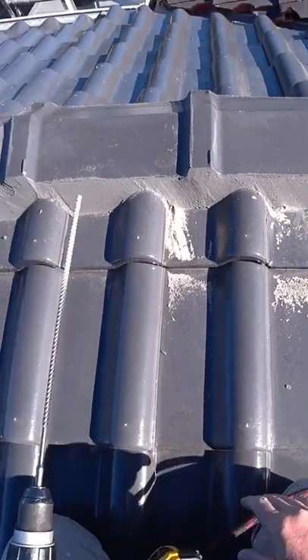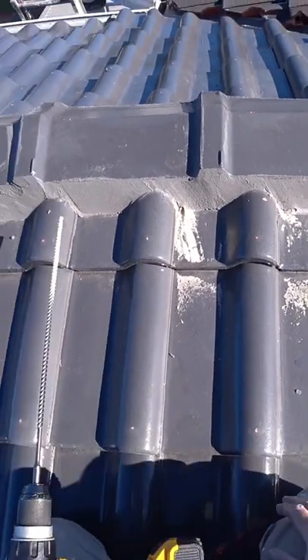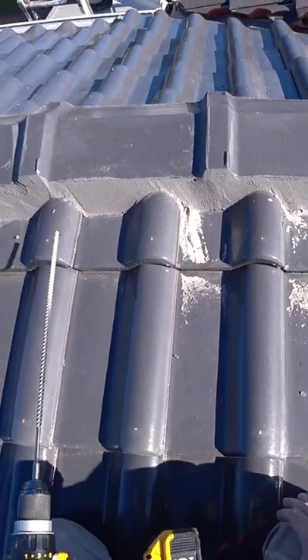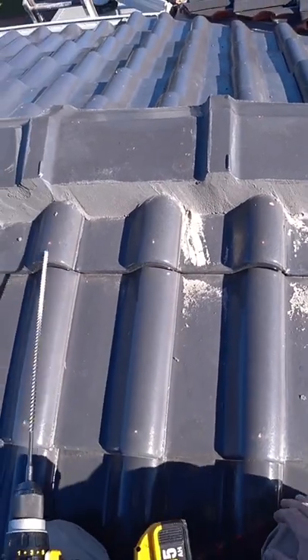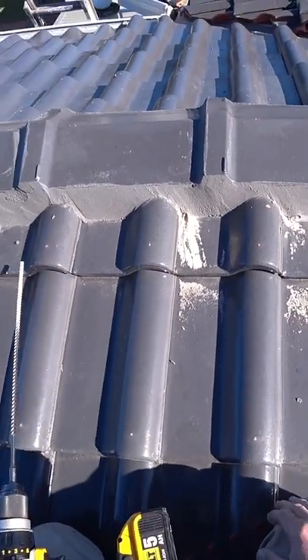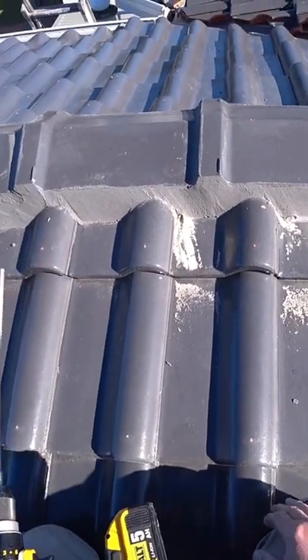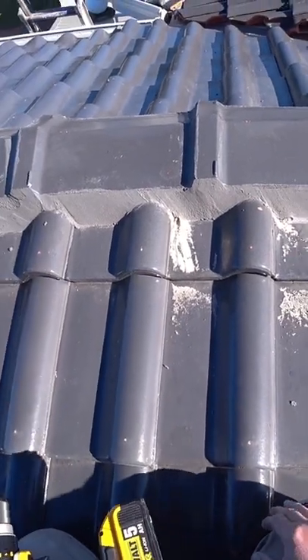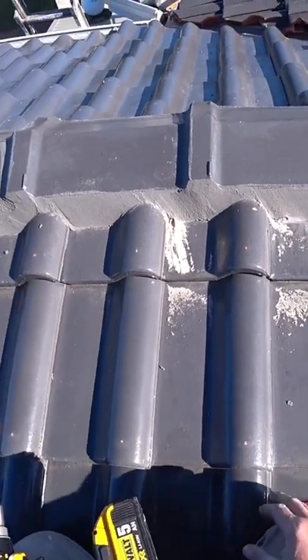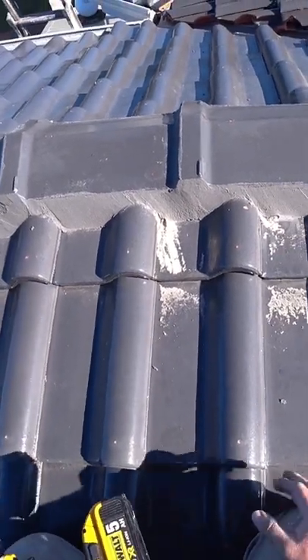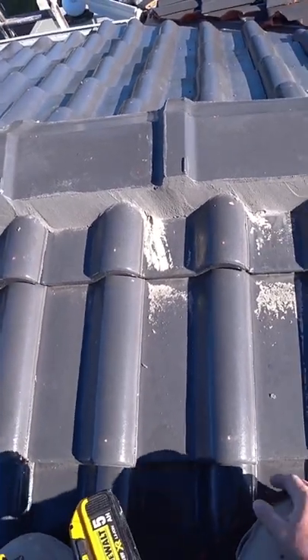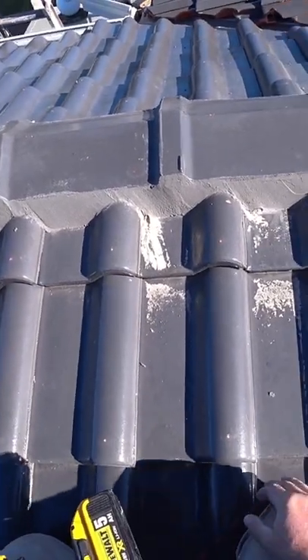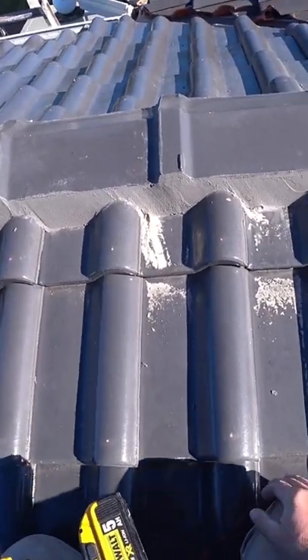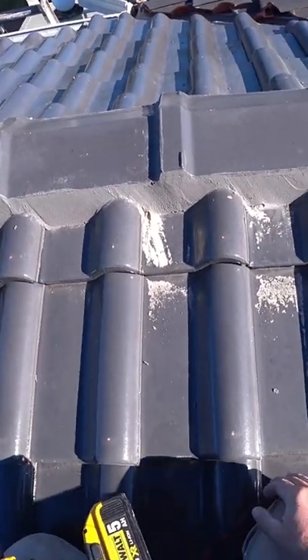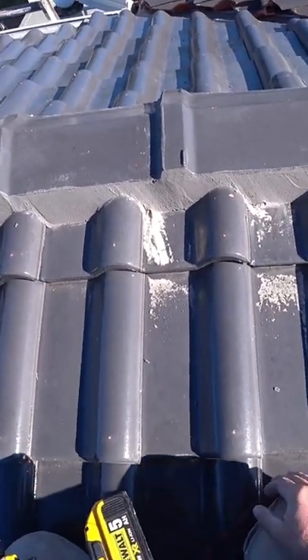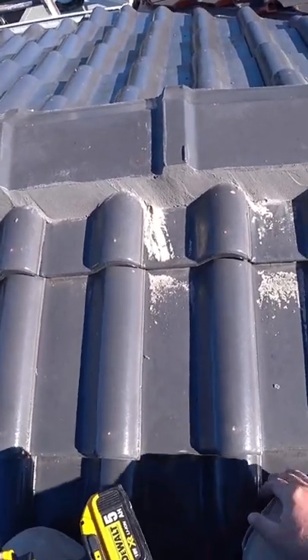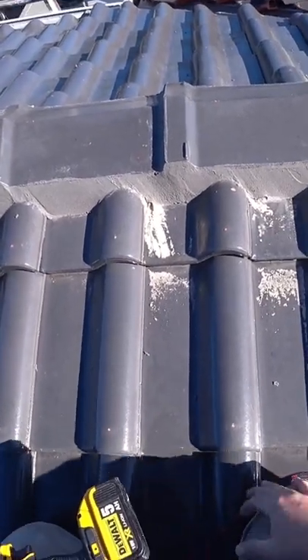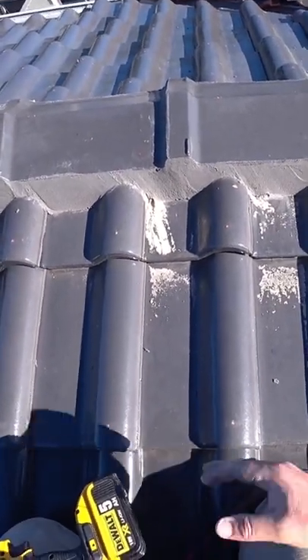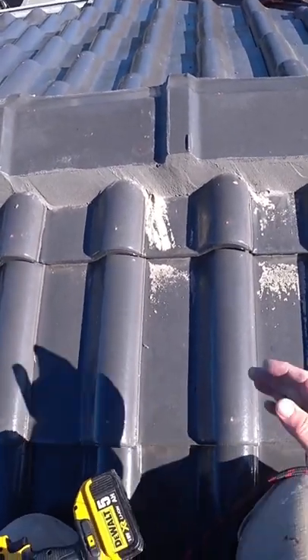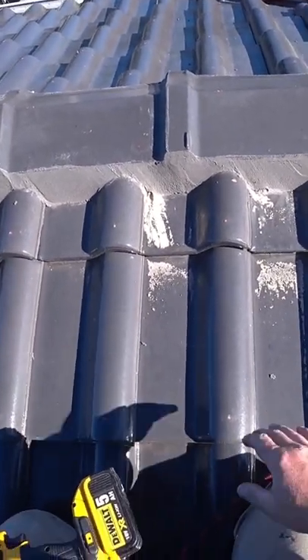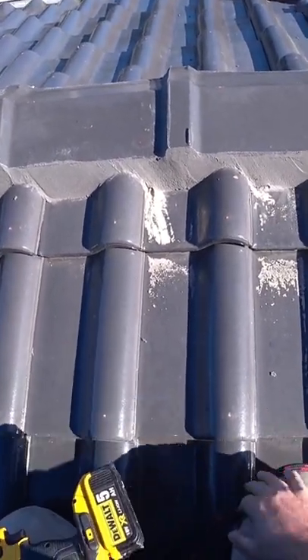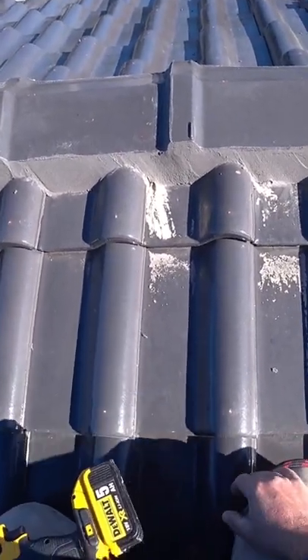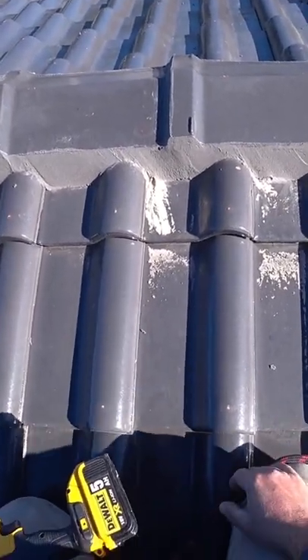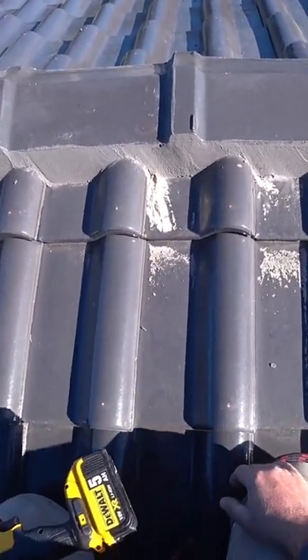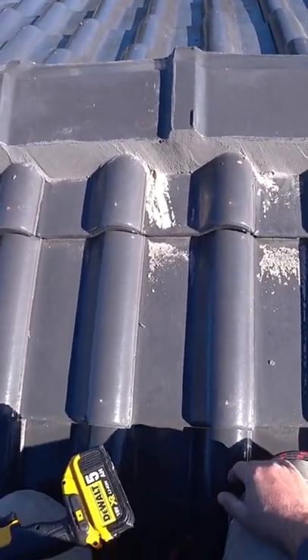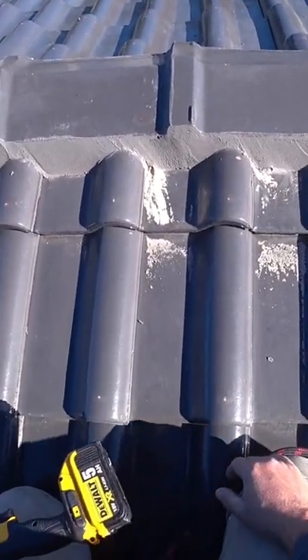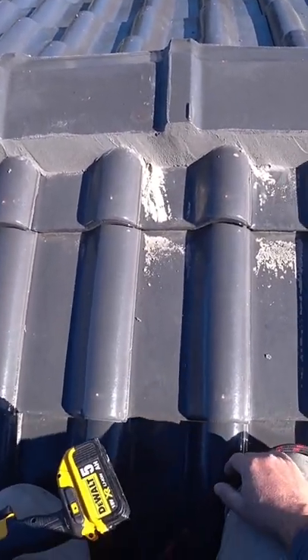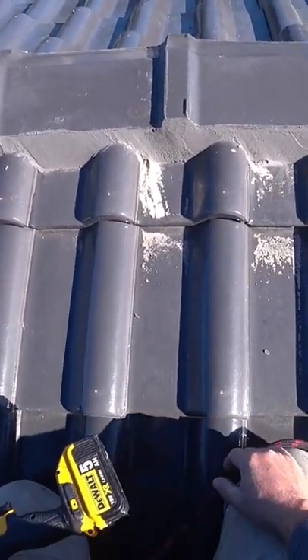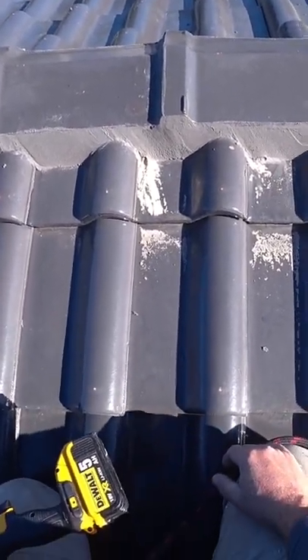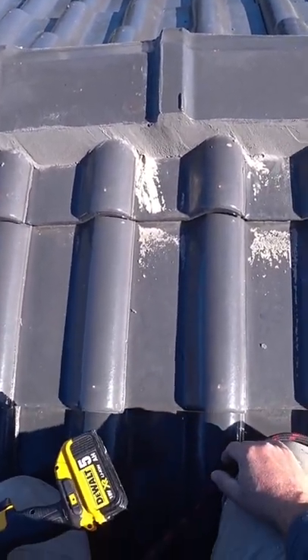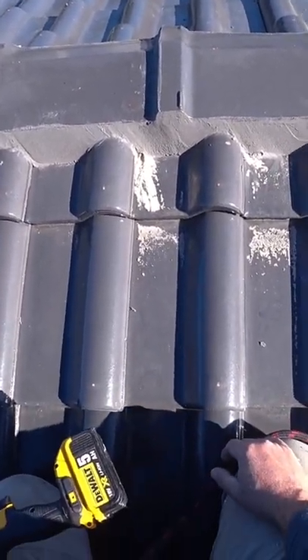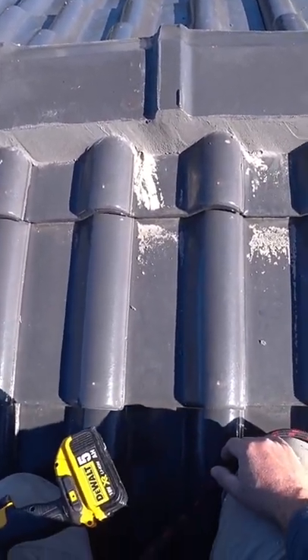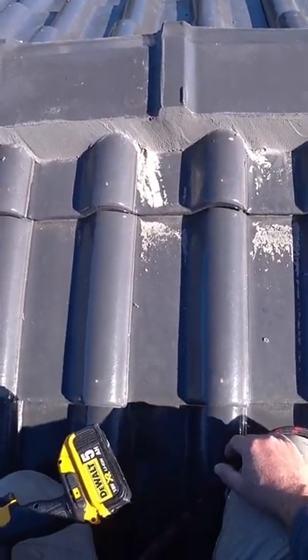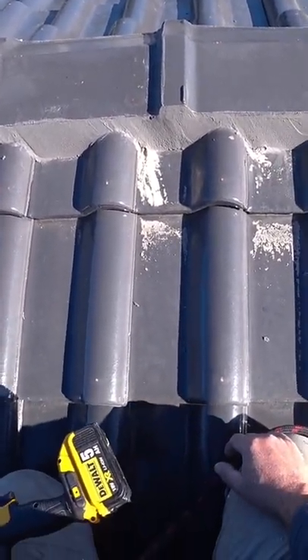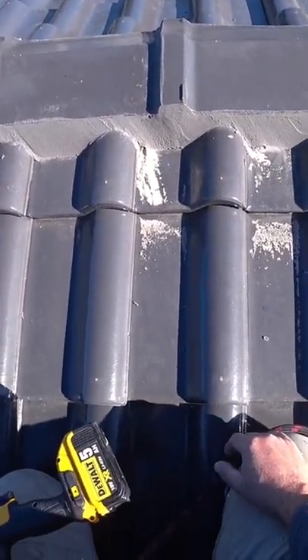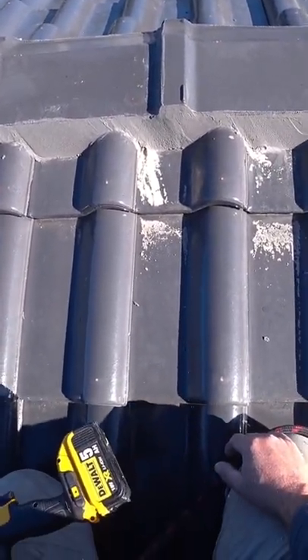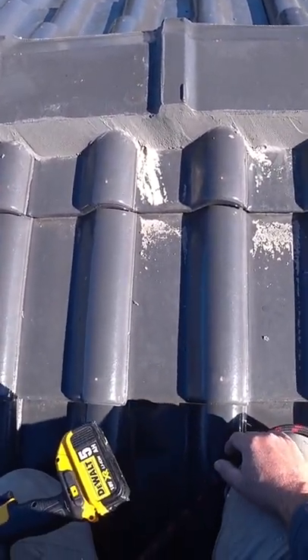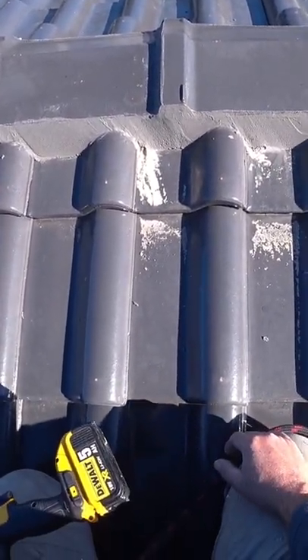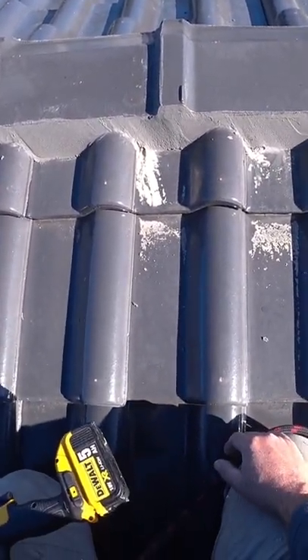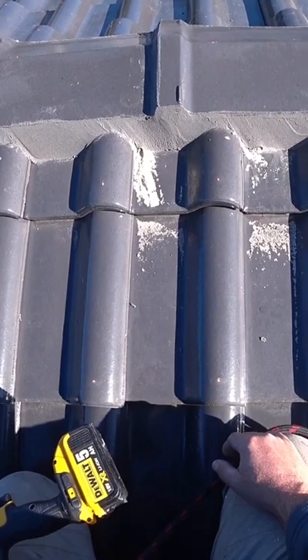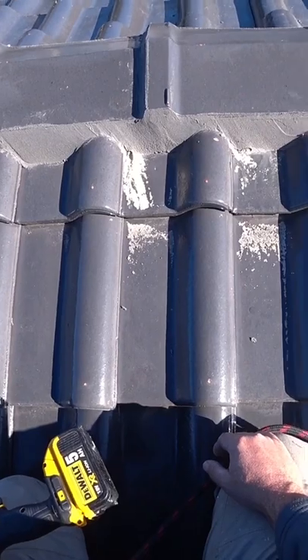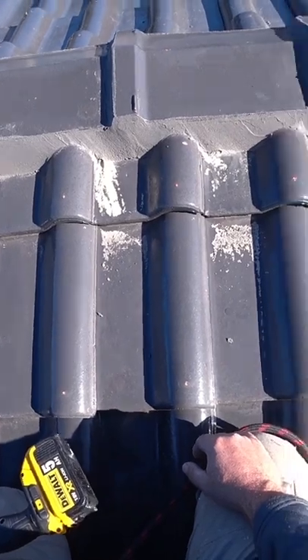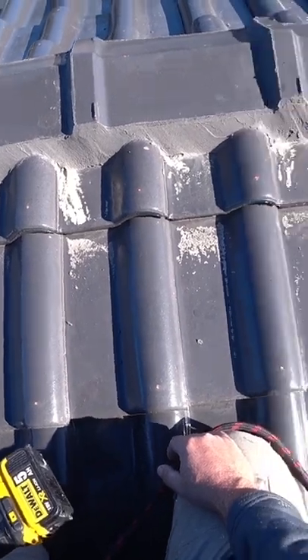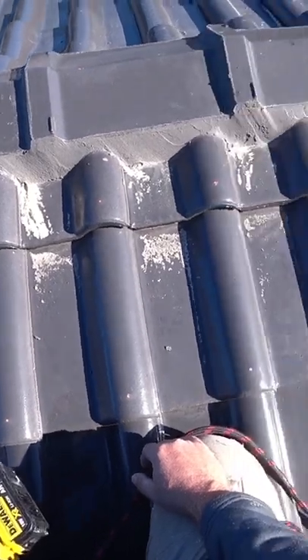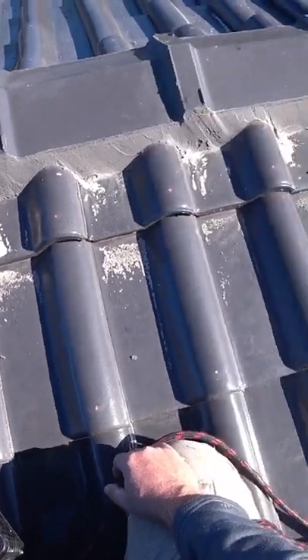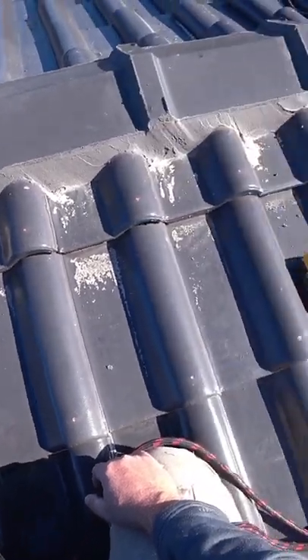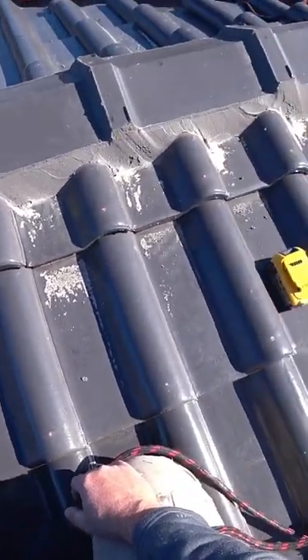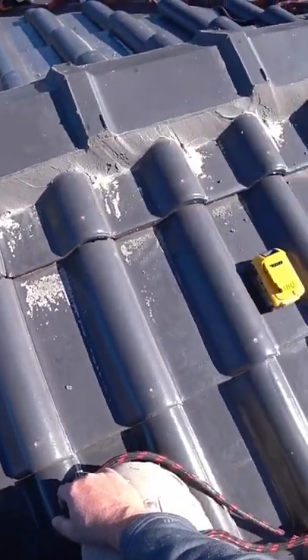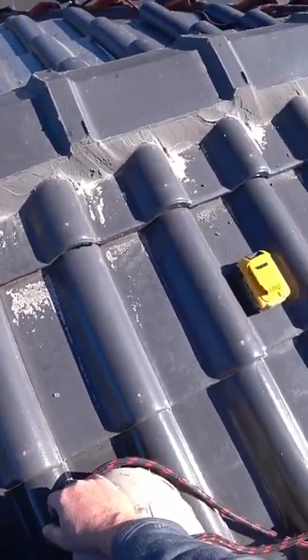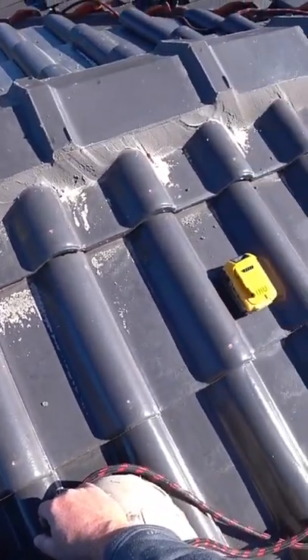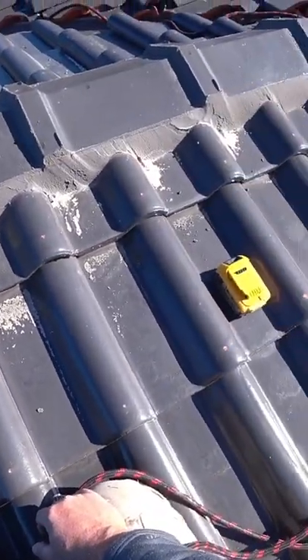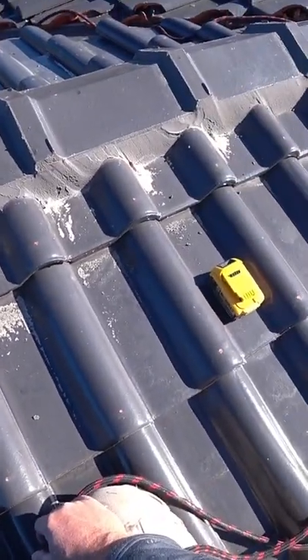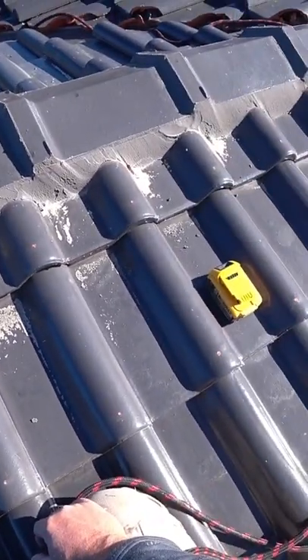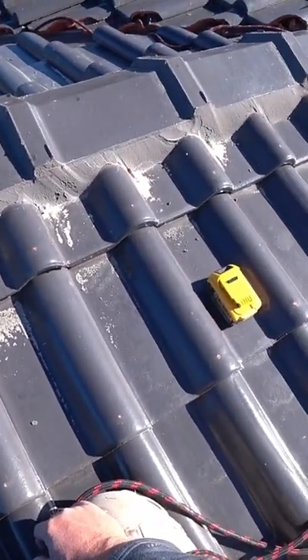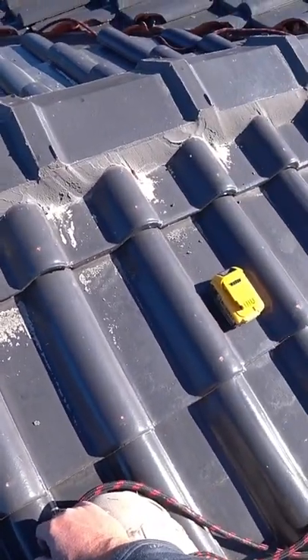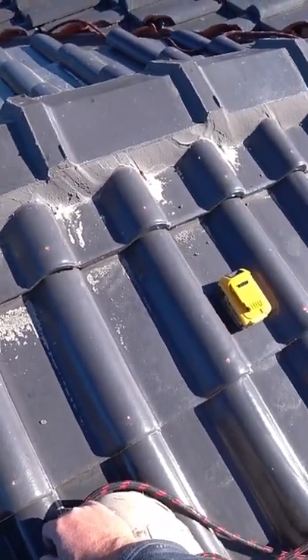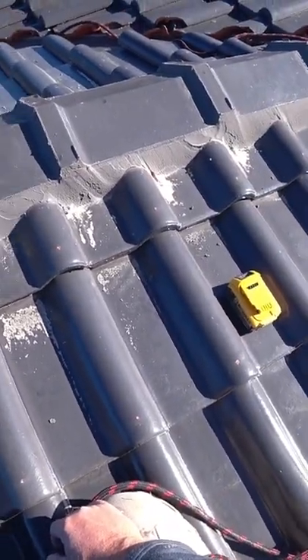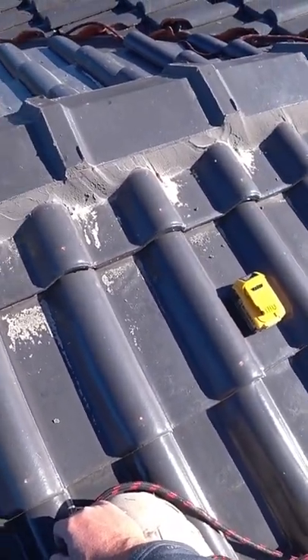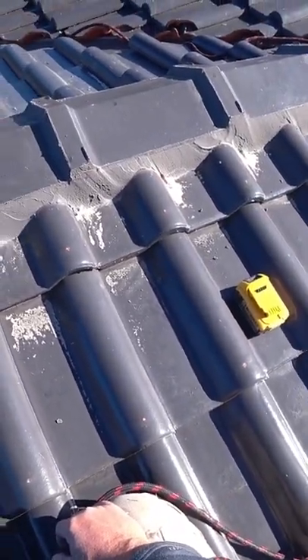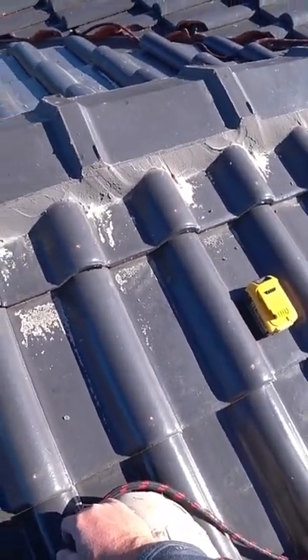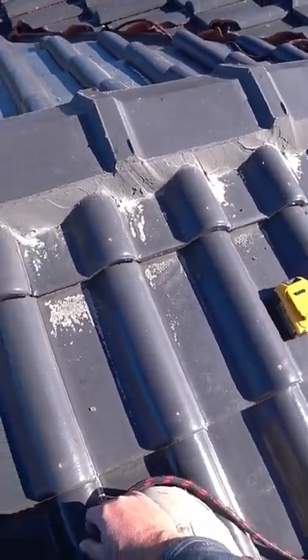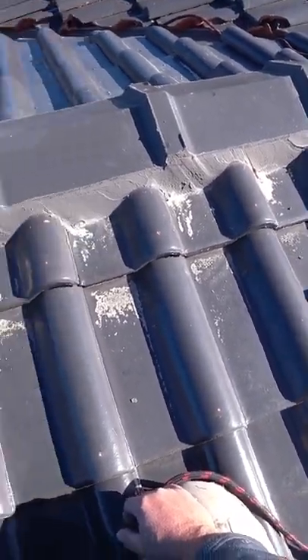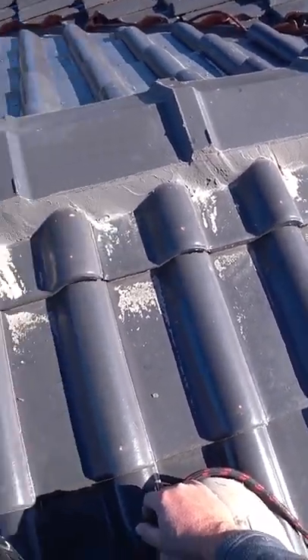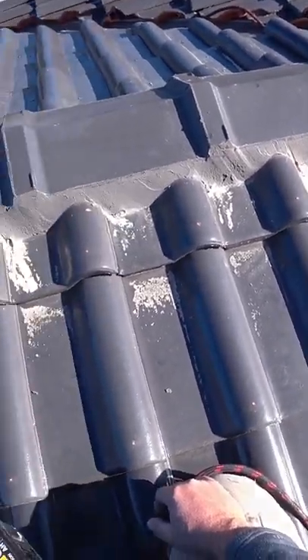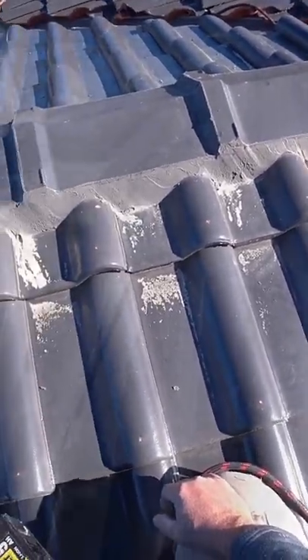As you can see, that's how it's done. If you don't have whip holes on the roof, you have to do it yourself — drill them. It's a must.